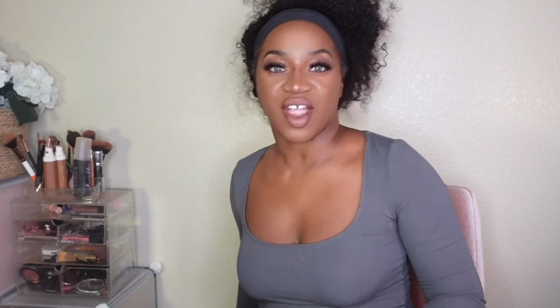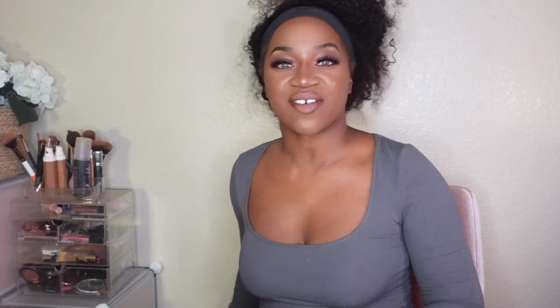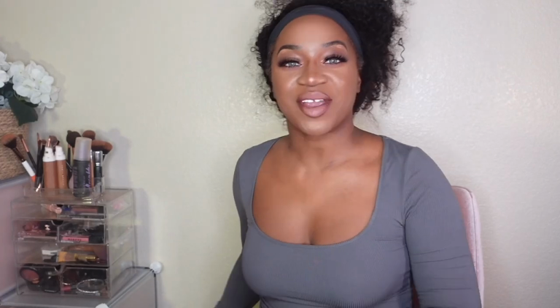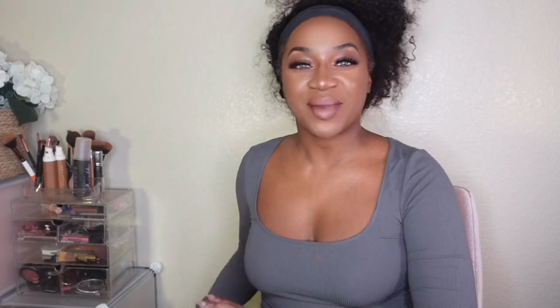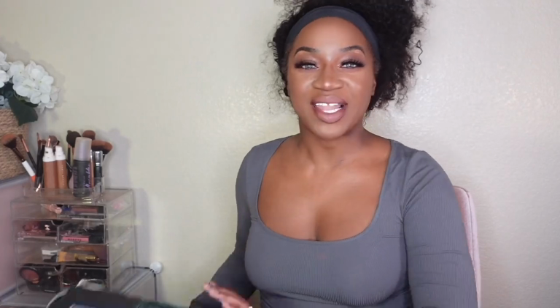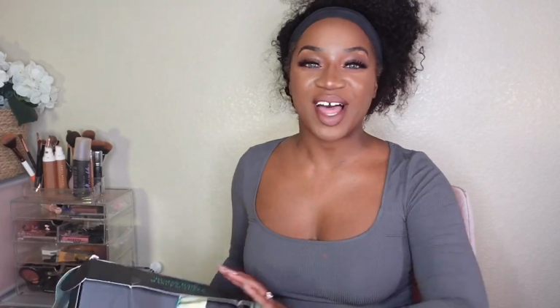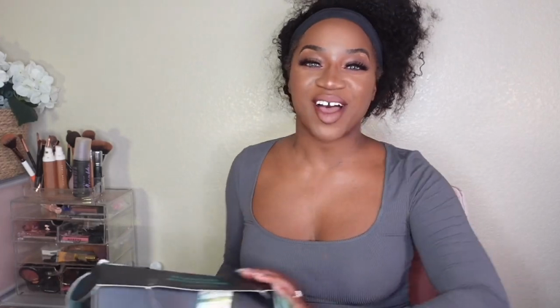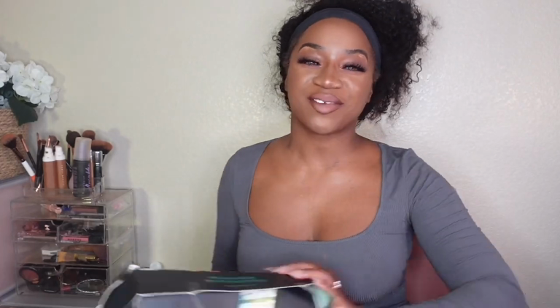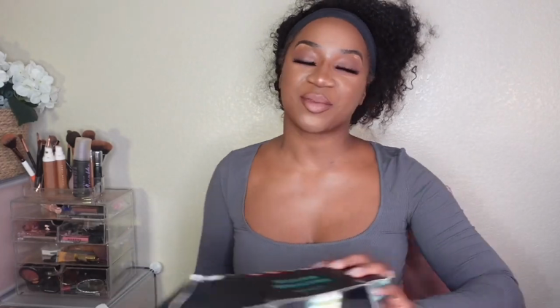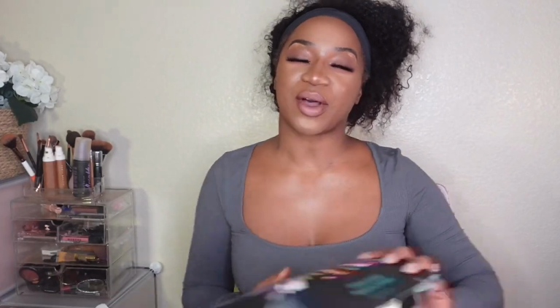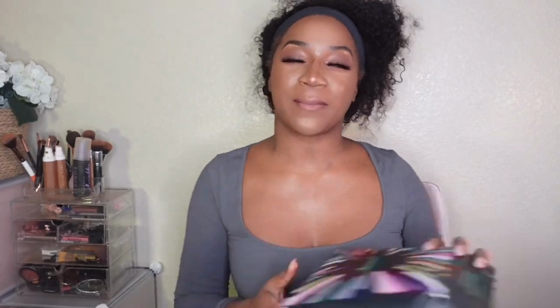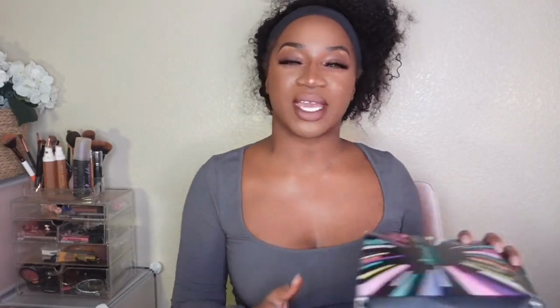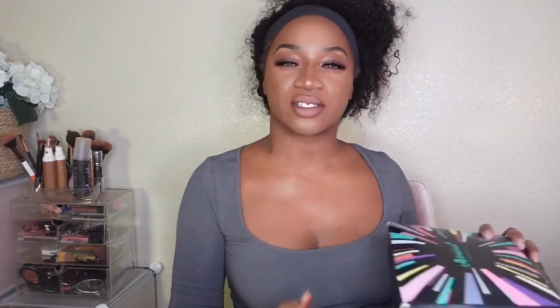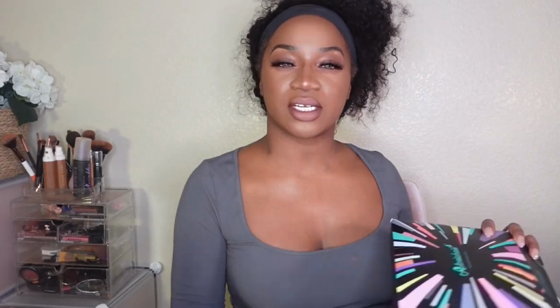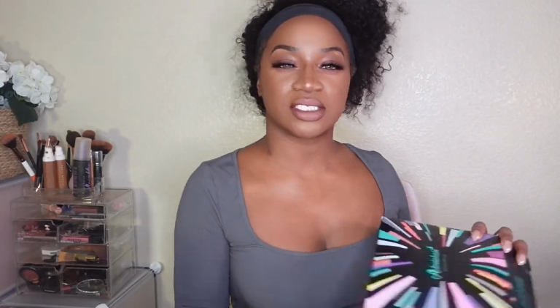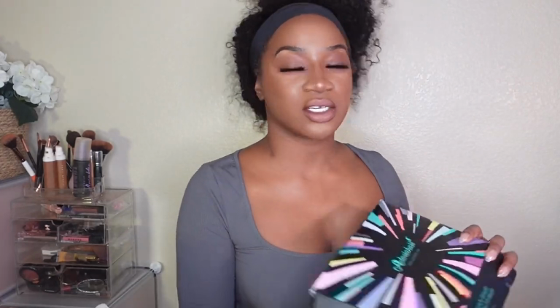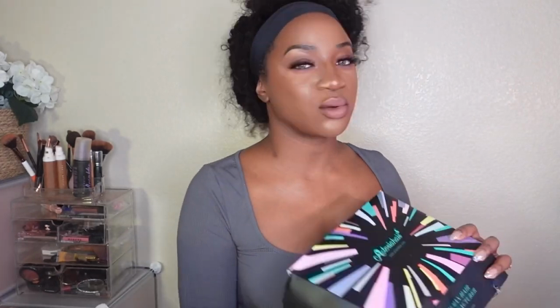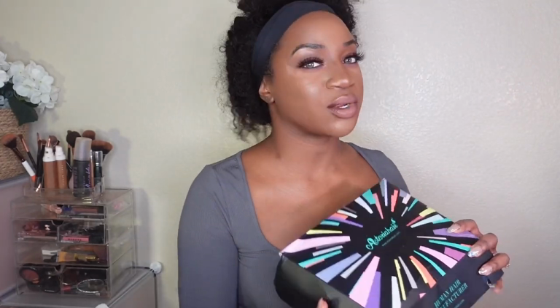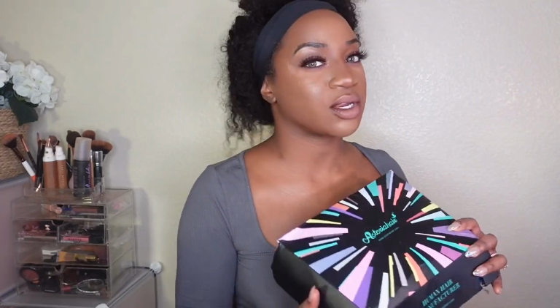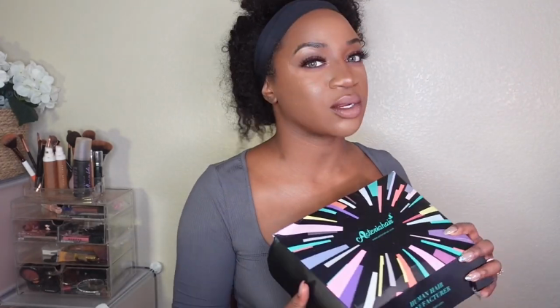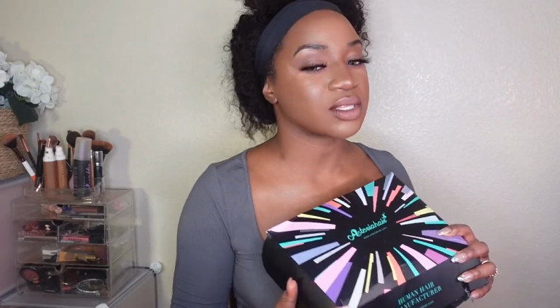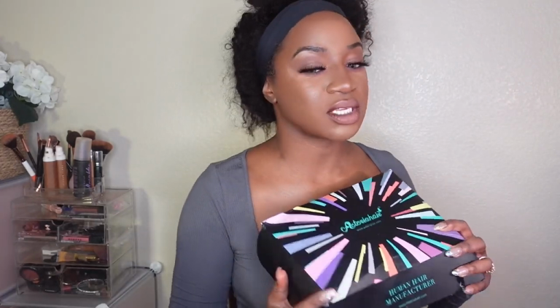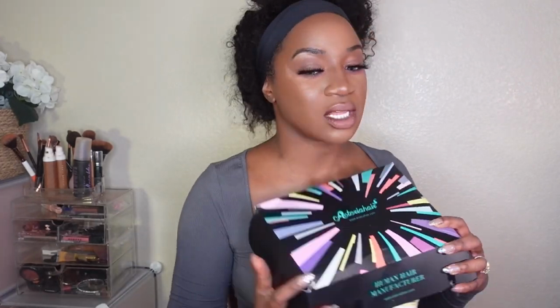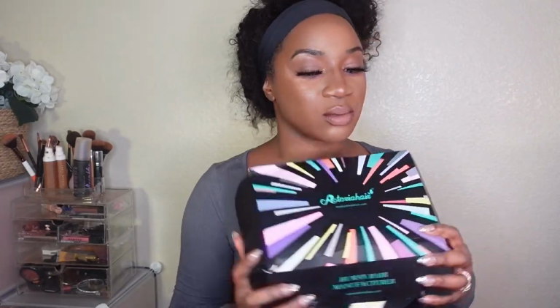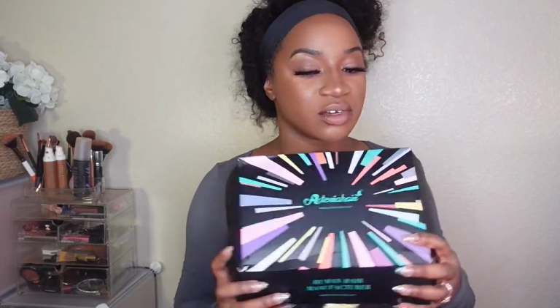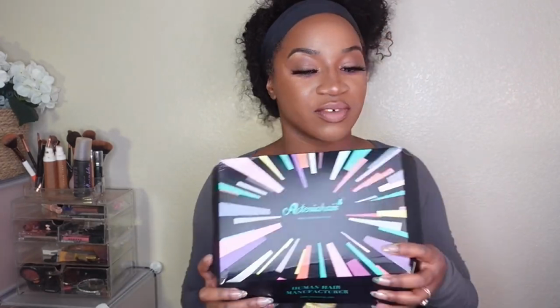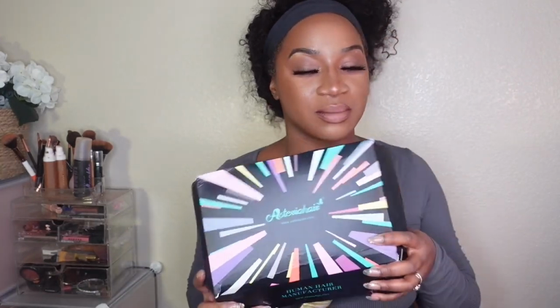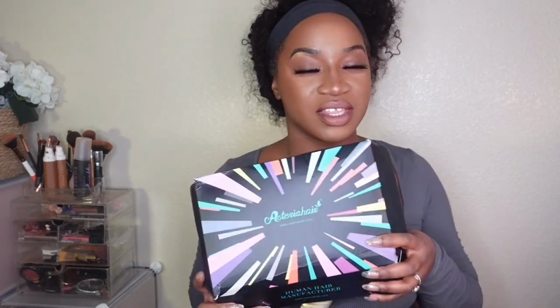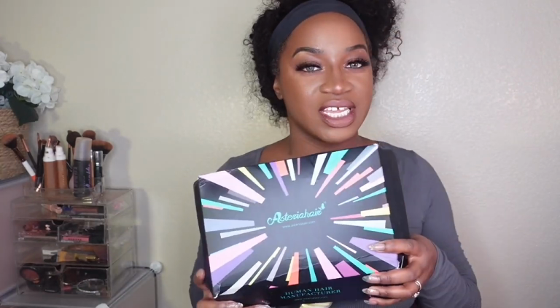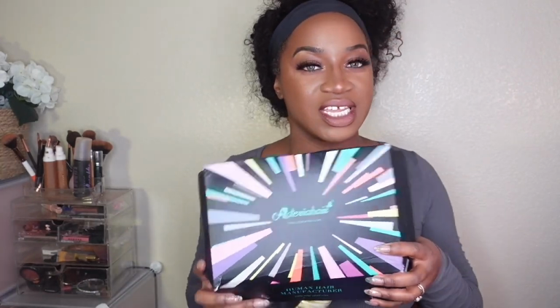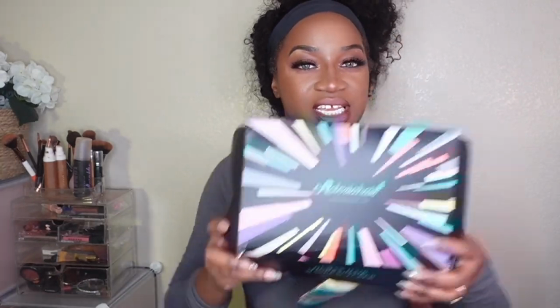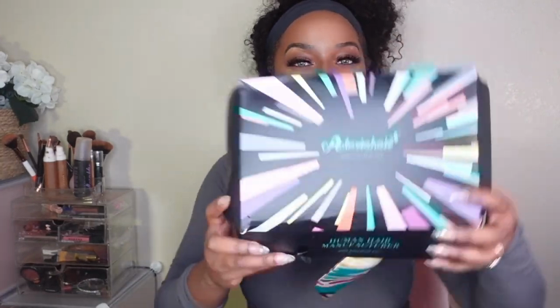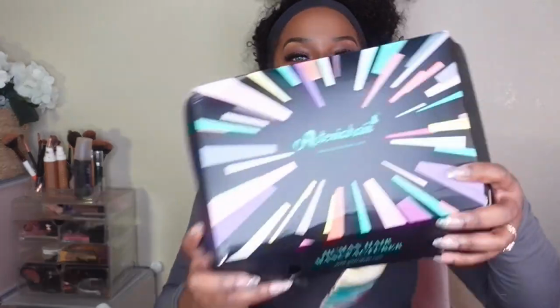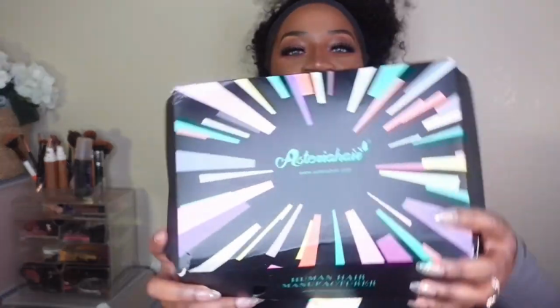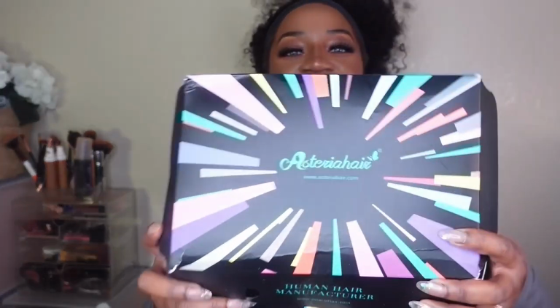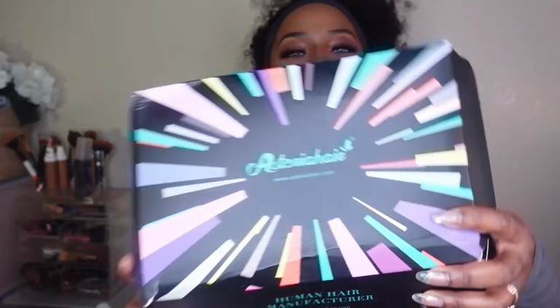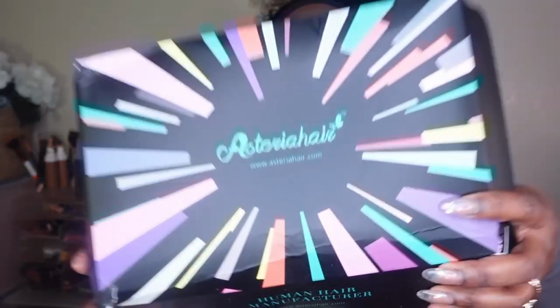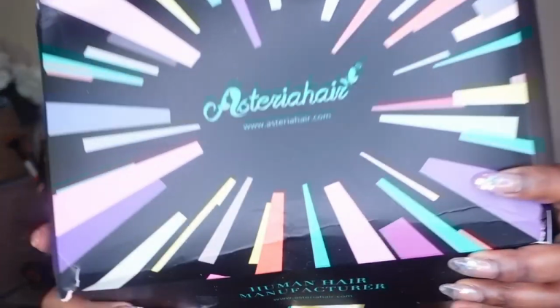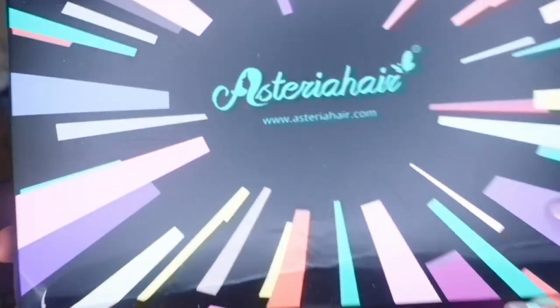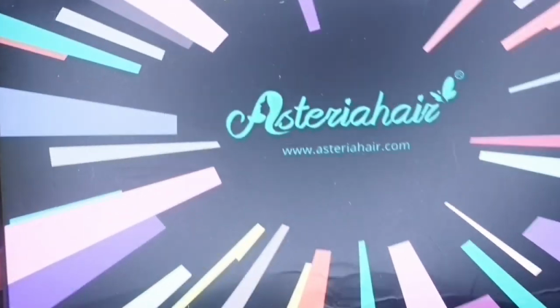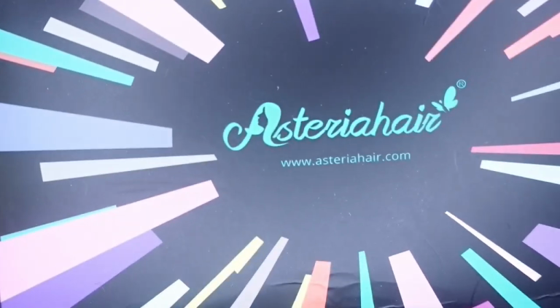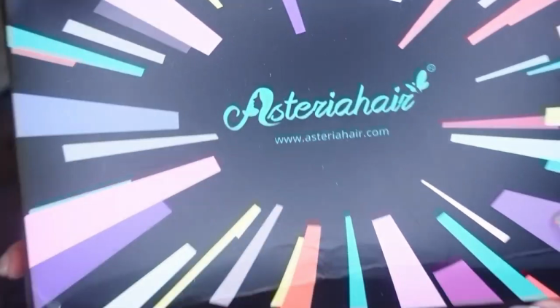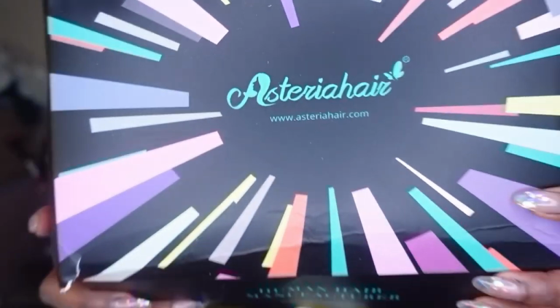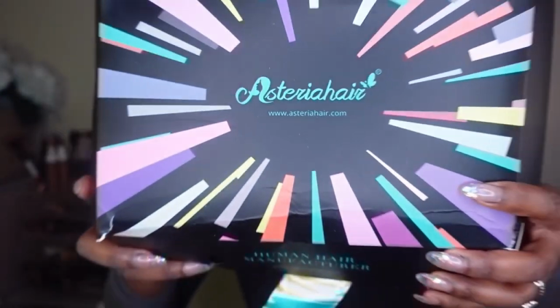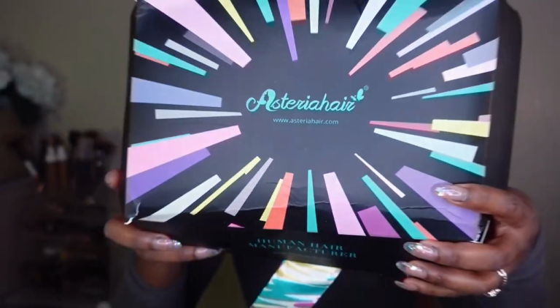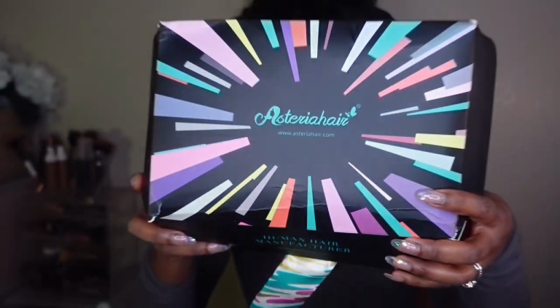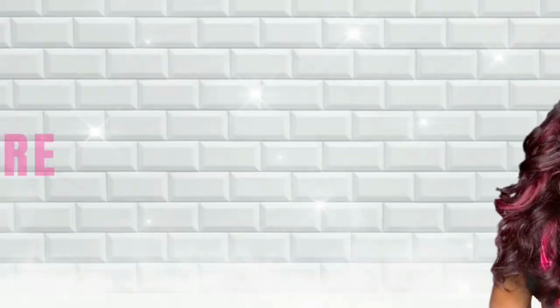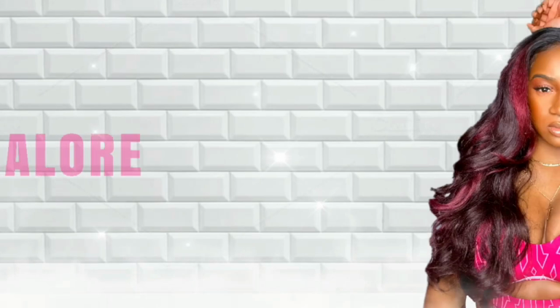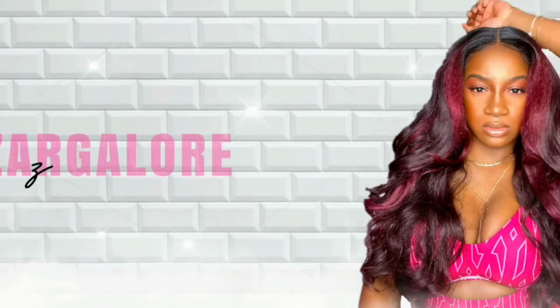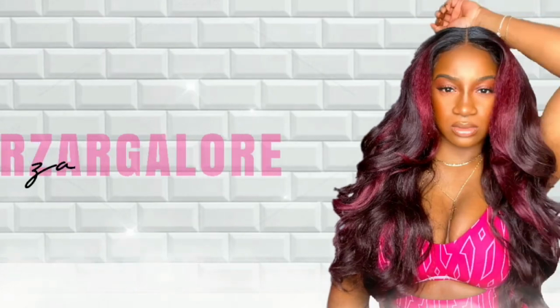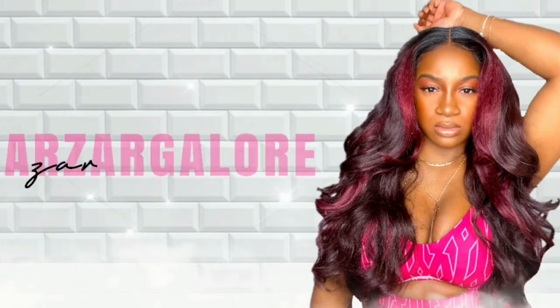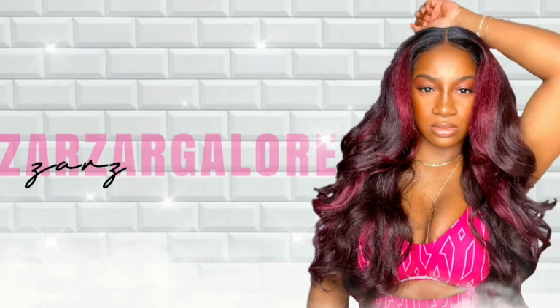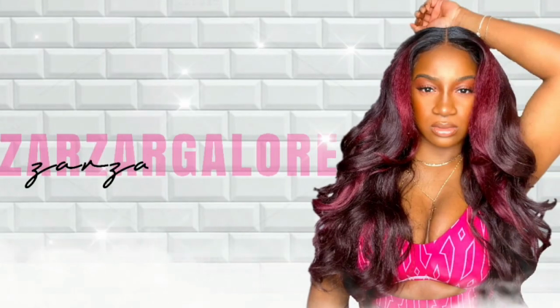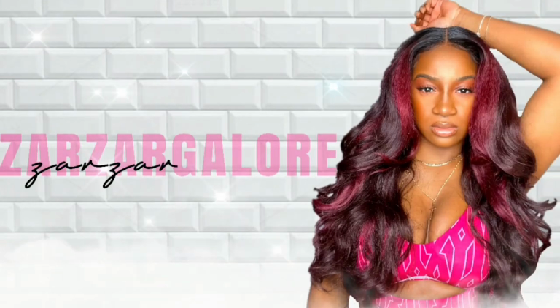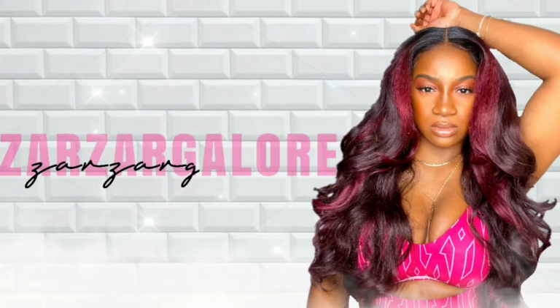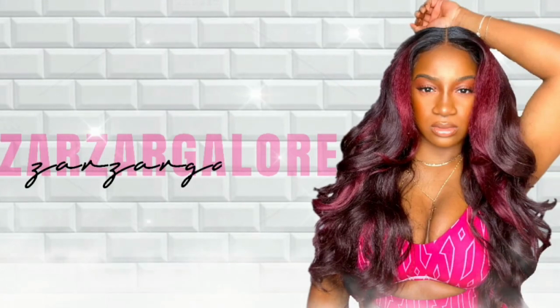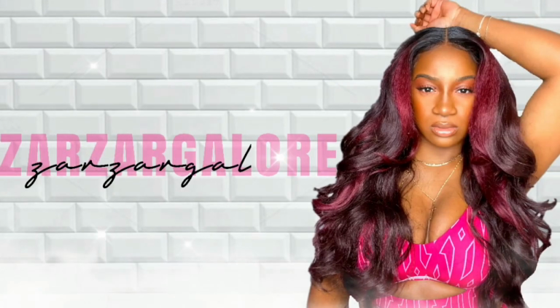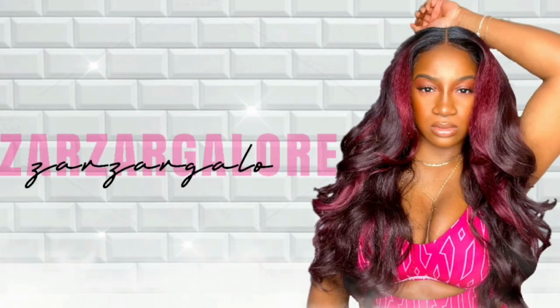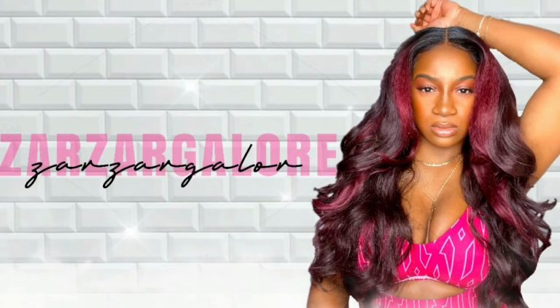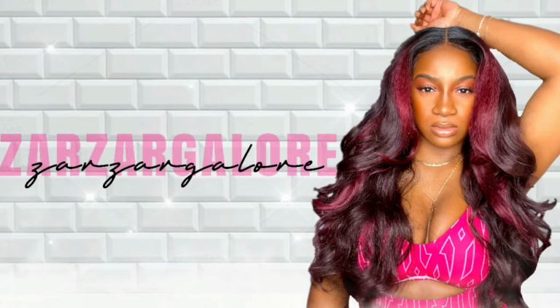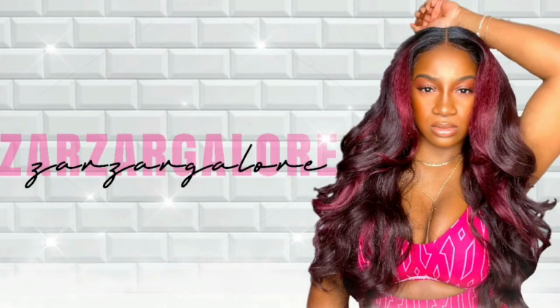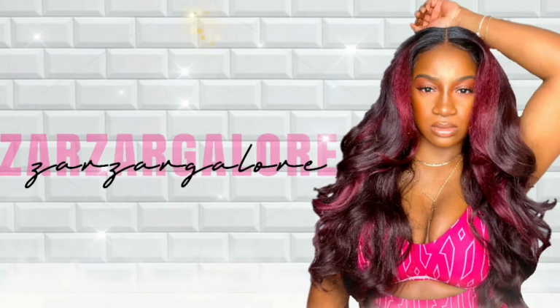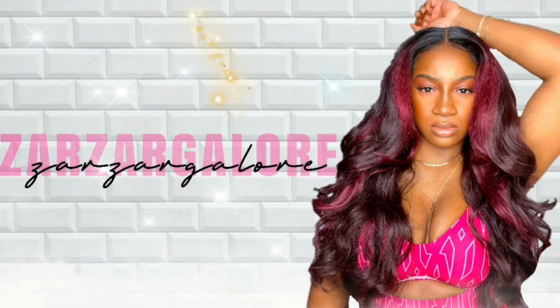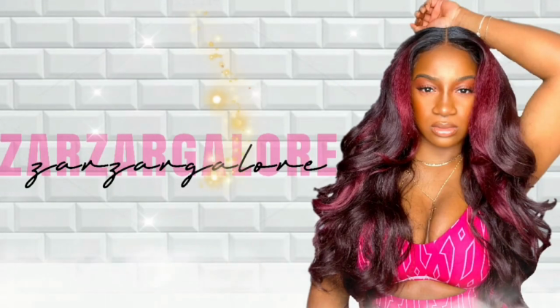Alright my loves, welcome back to our channel. We are here with another one from Asteria Hair, because you look like a beautiful nightmare.